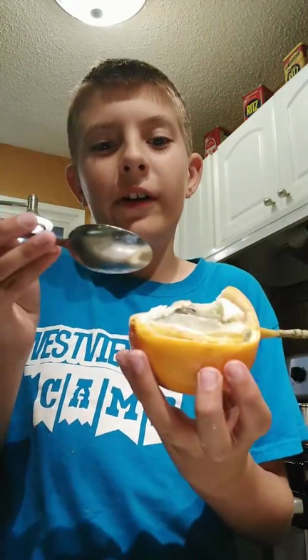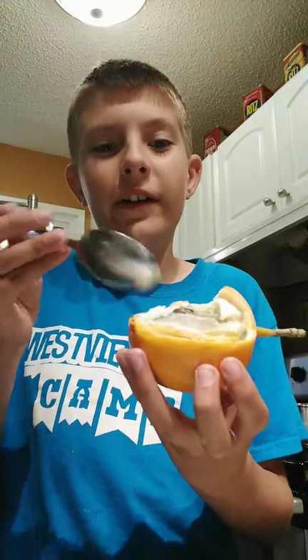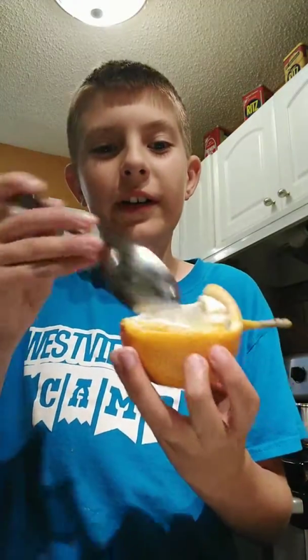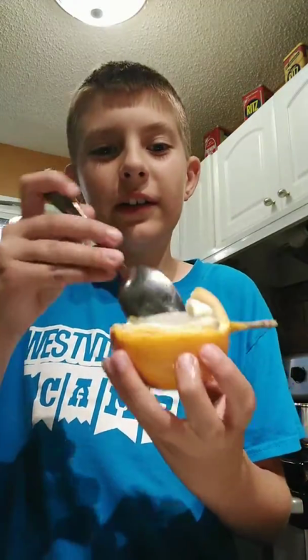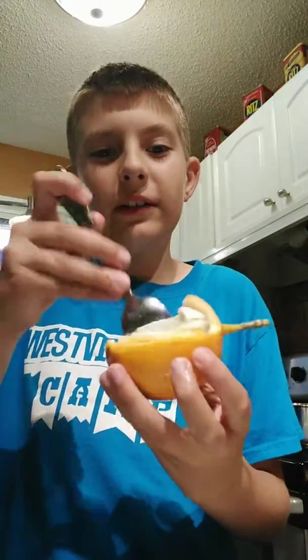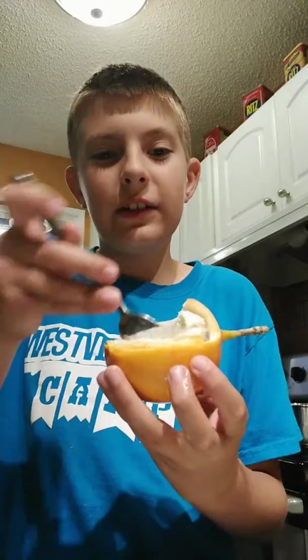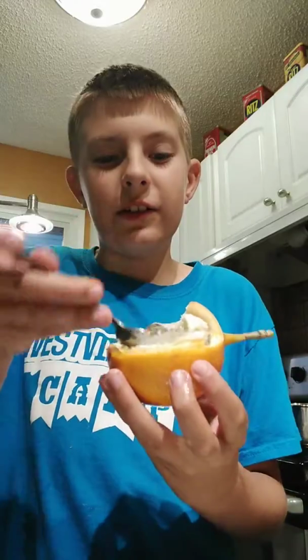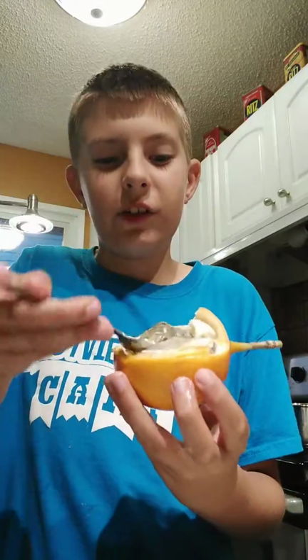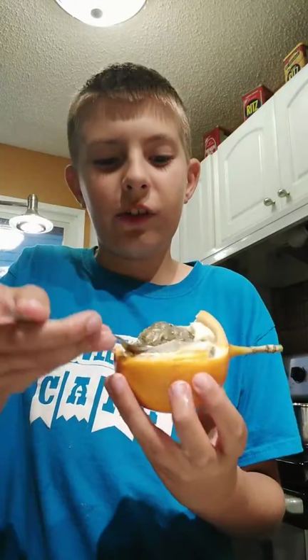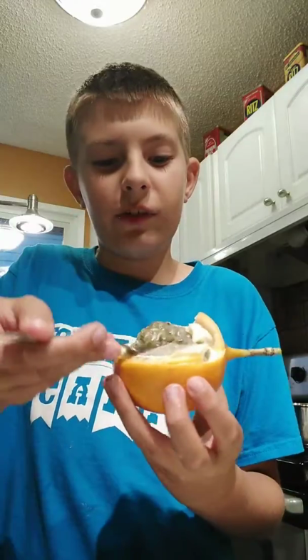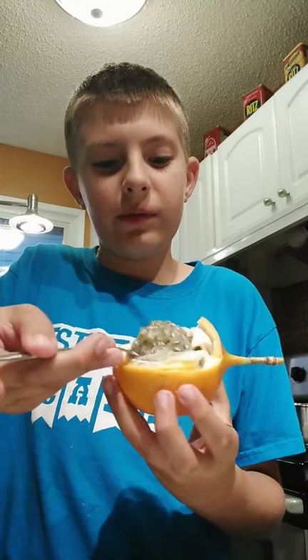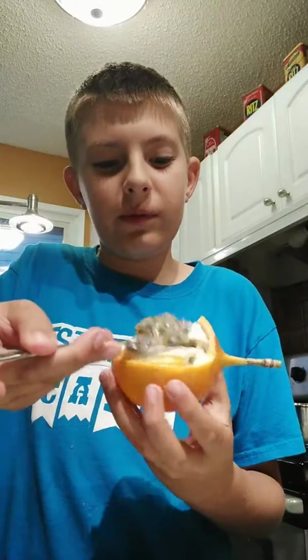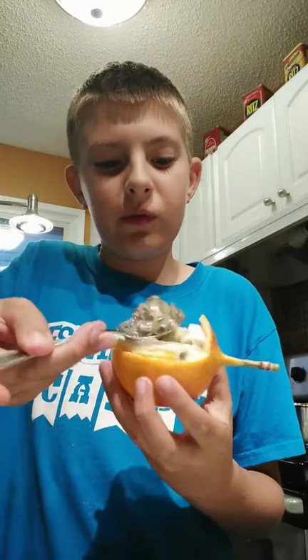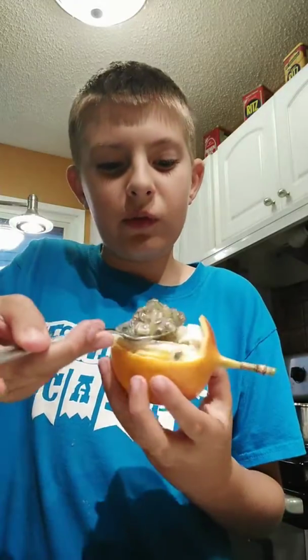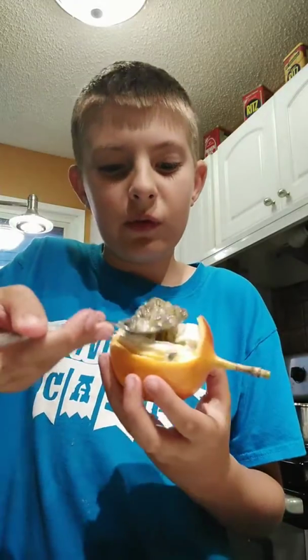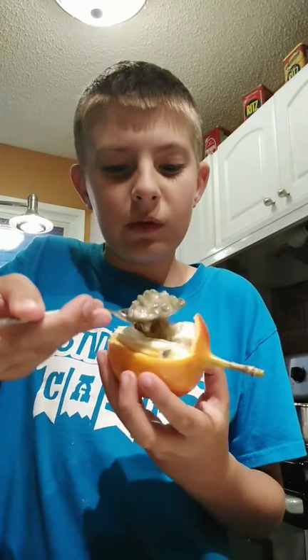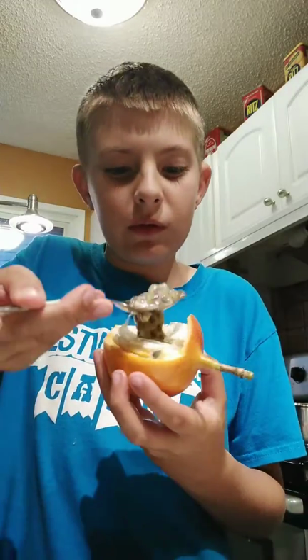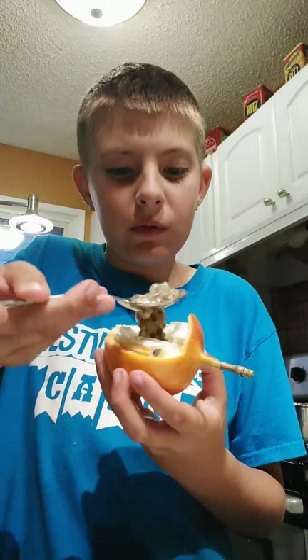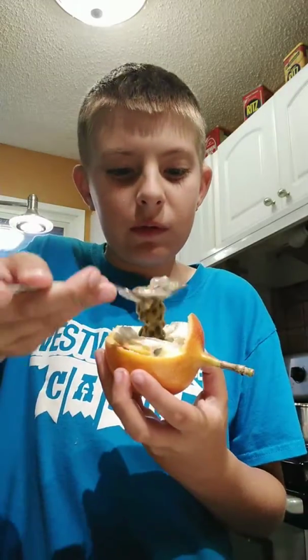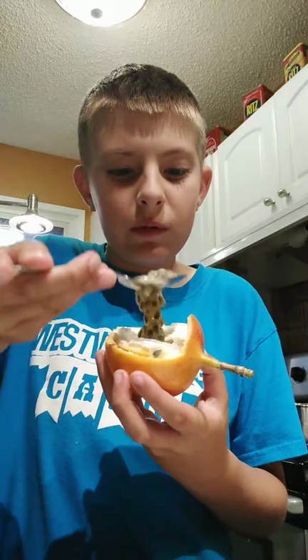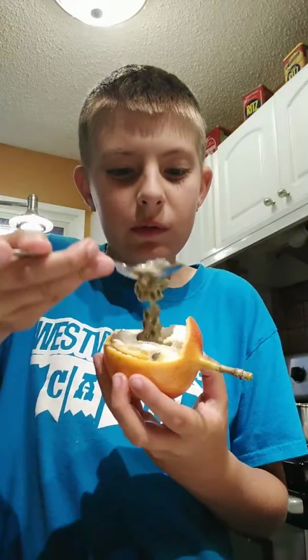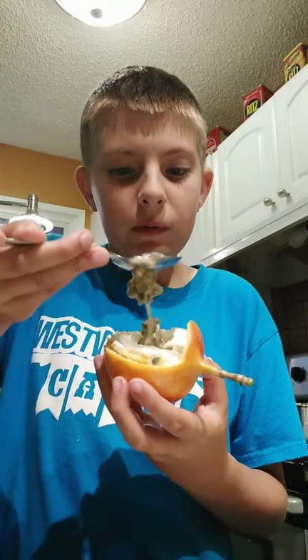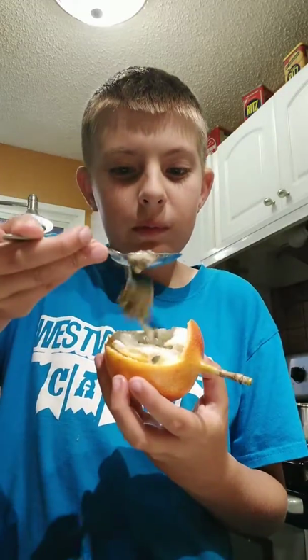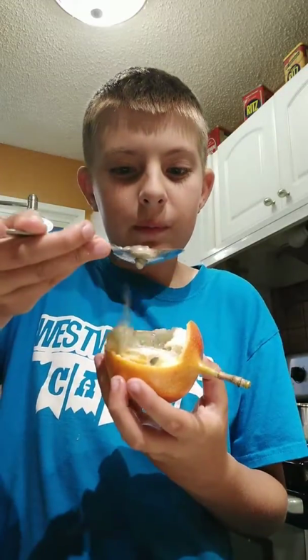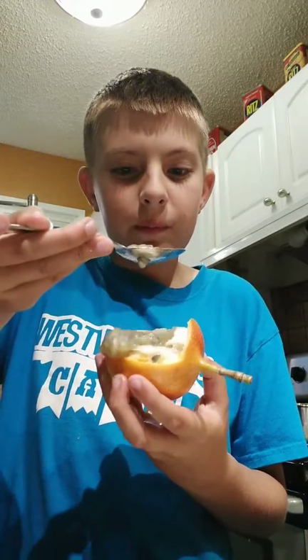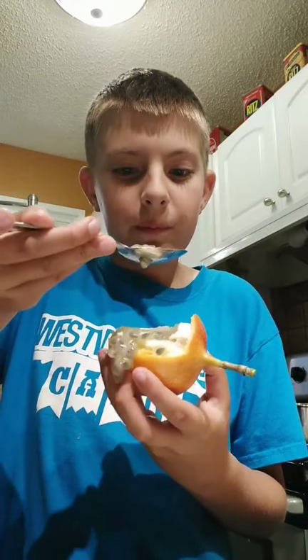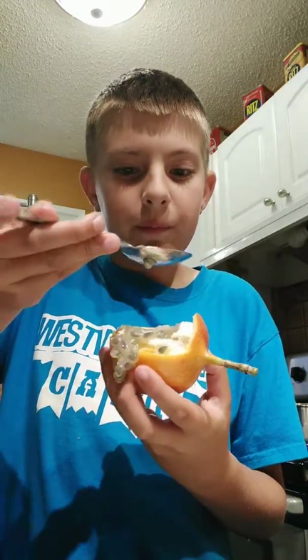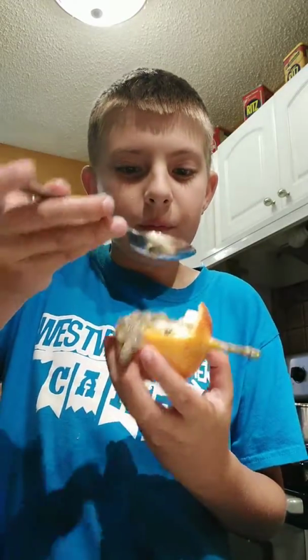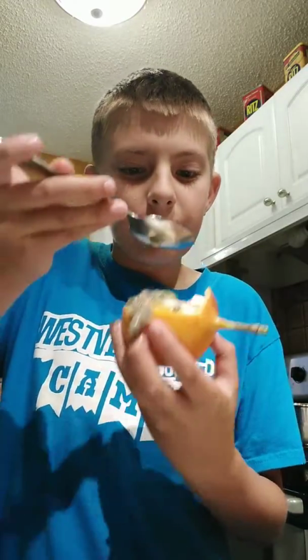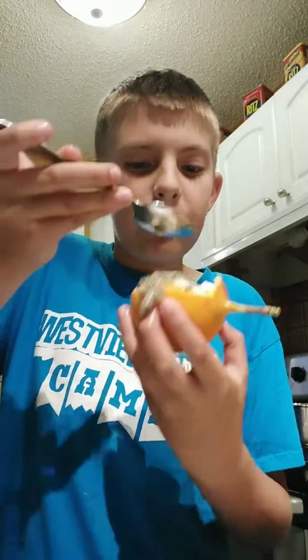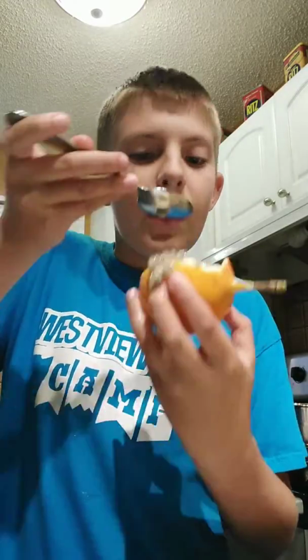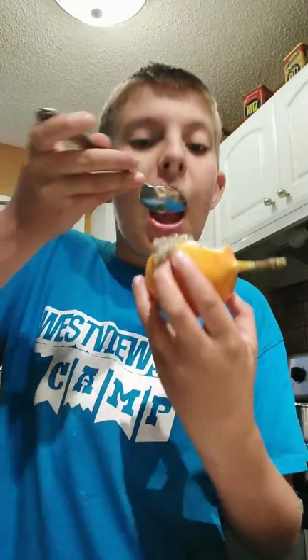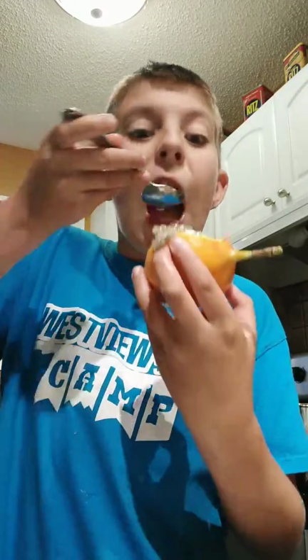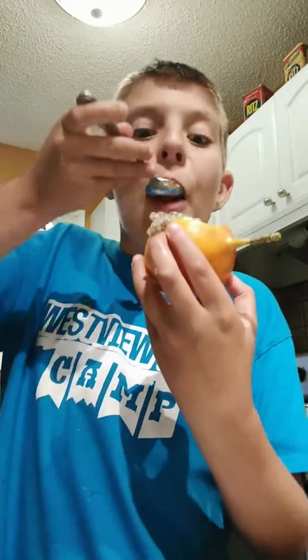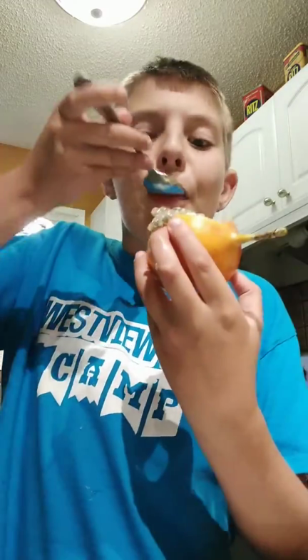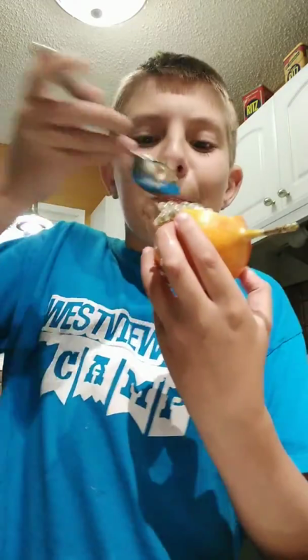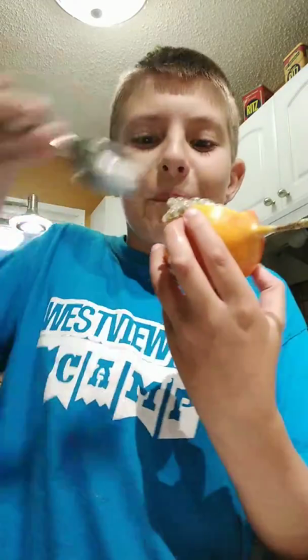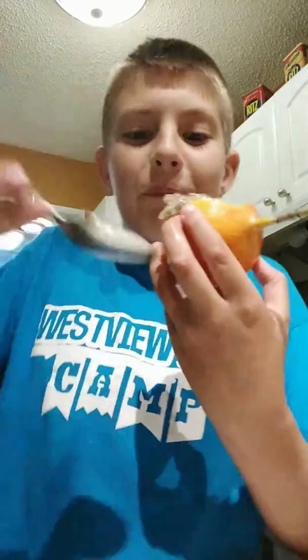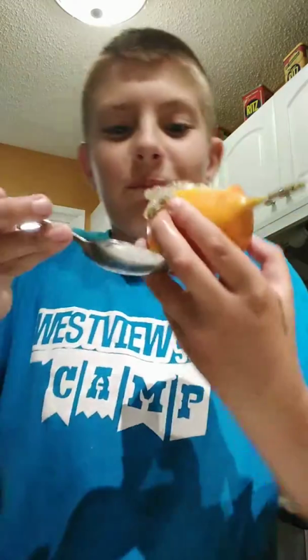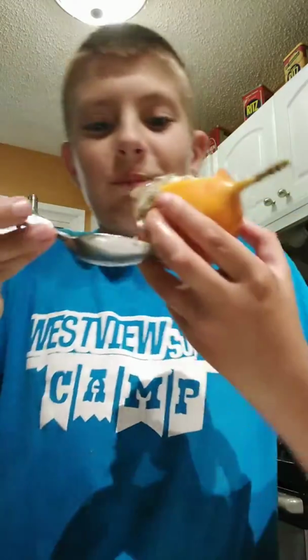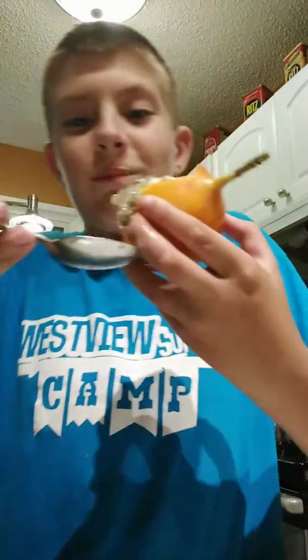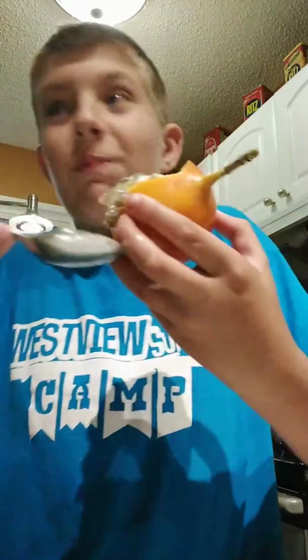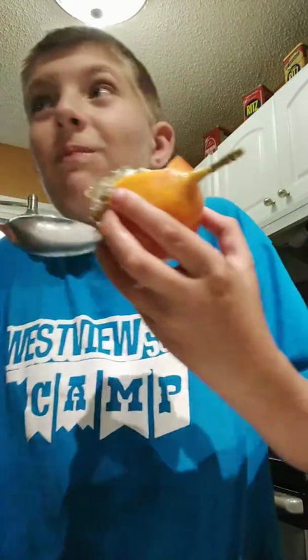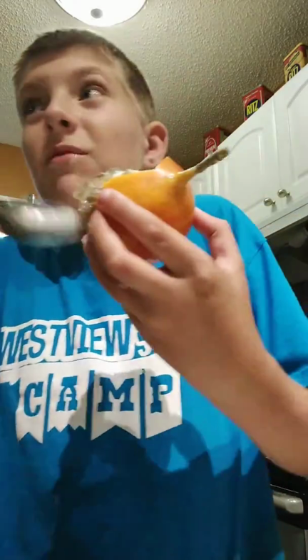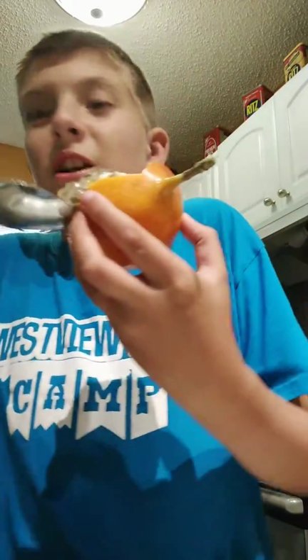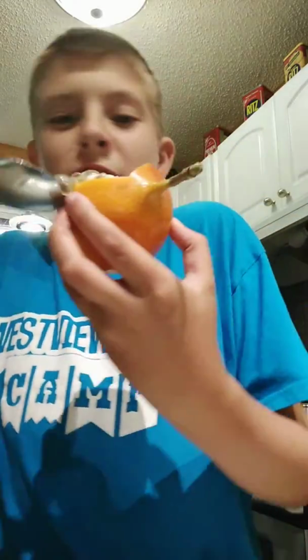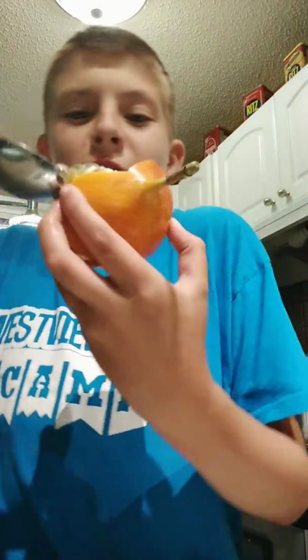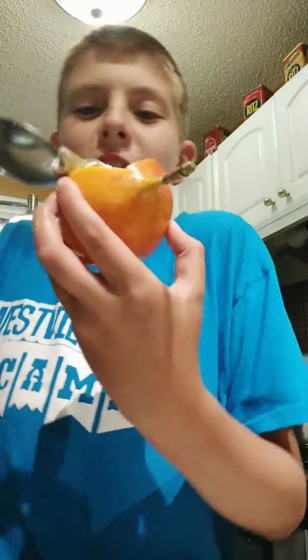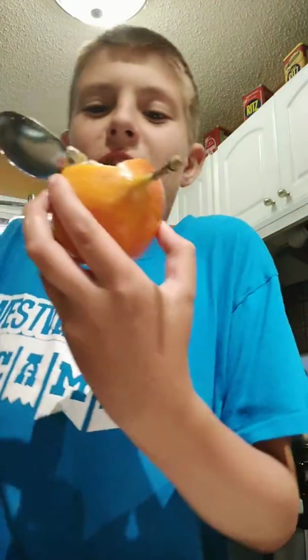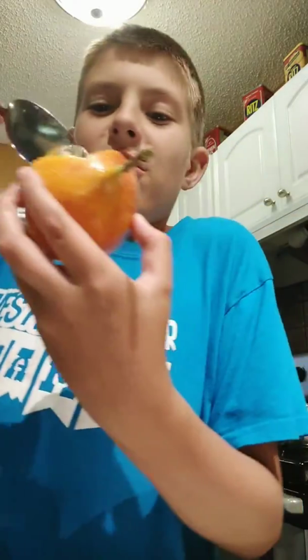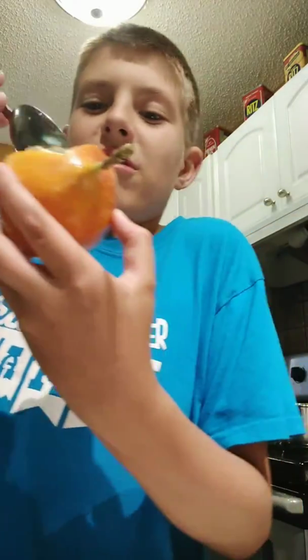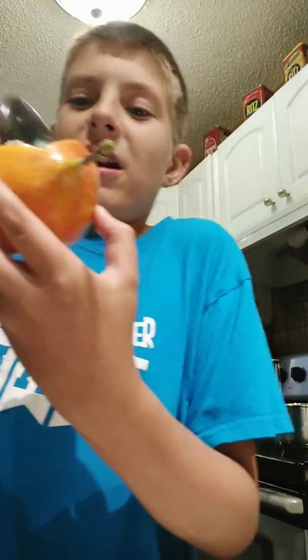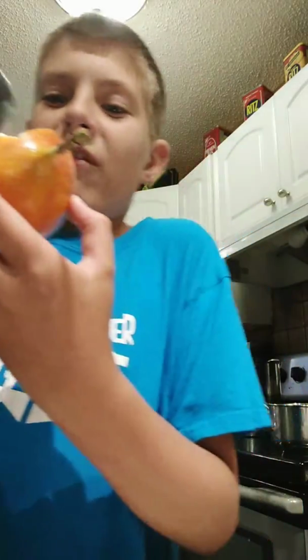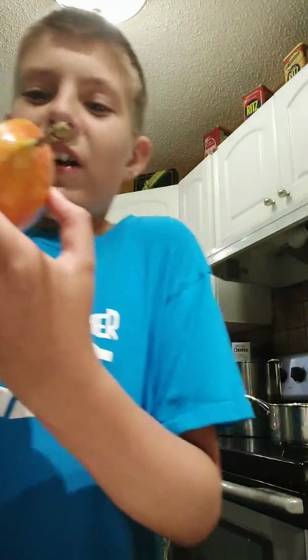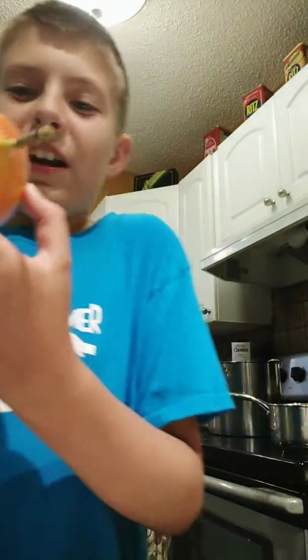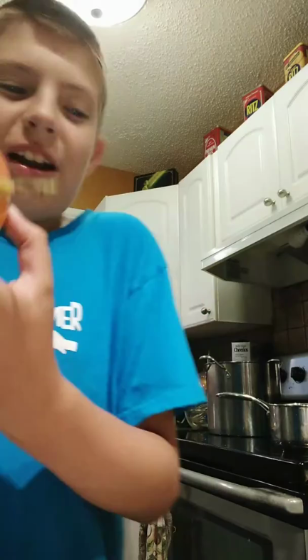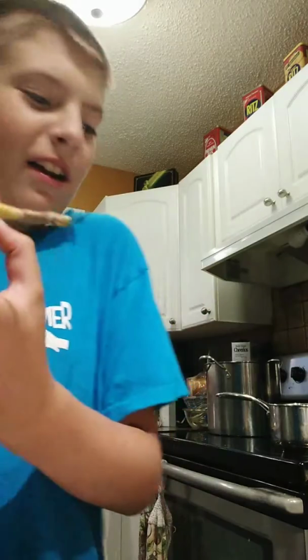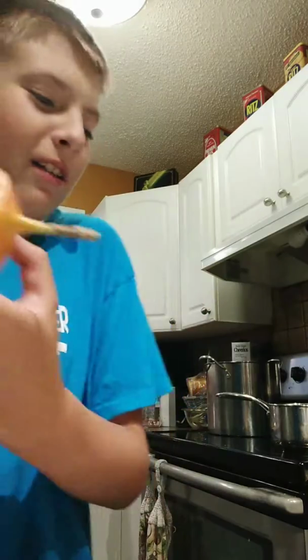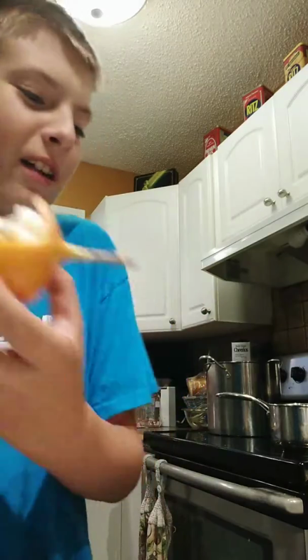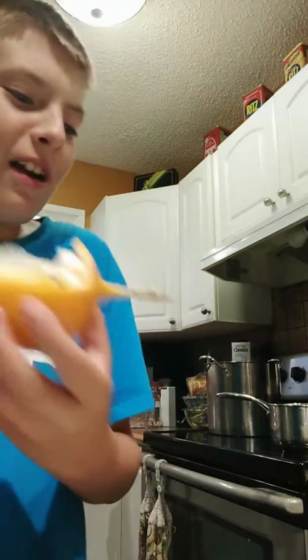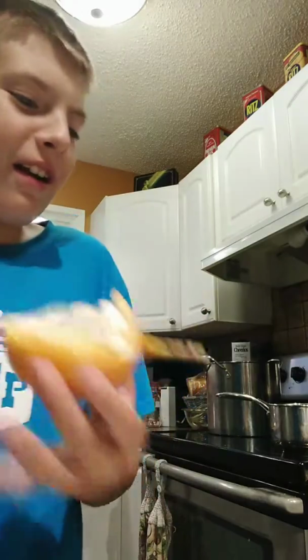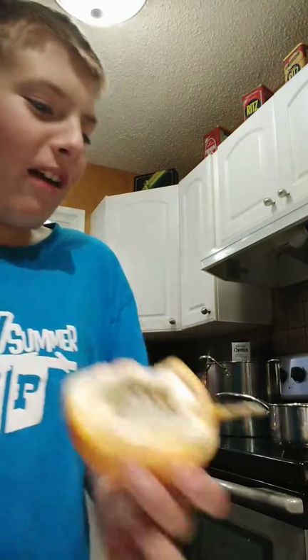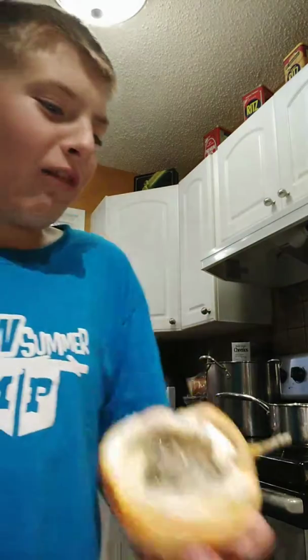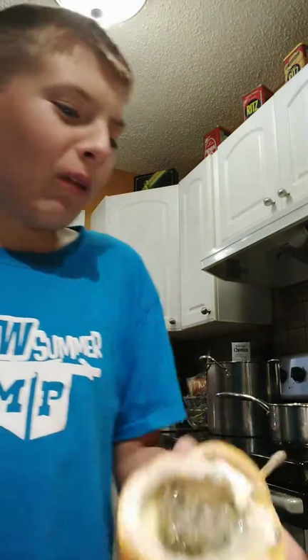It has like little things sticking out — pretty hard to see. But you eat it with a spoon. It's like a natural bowl. It is getting everywhere!